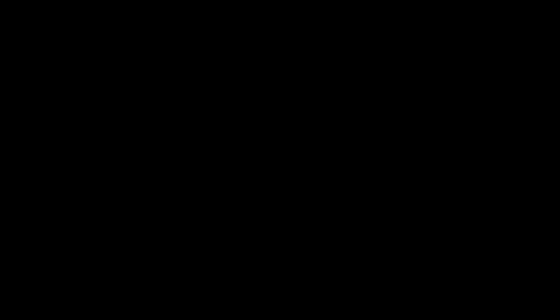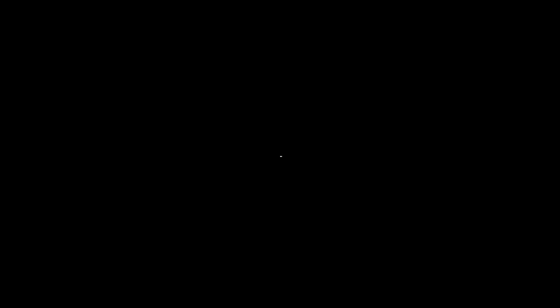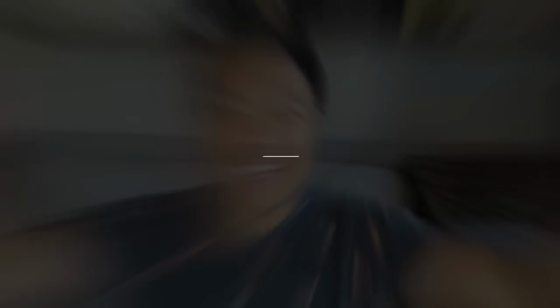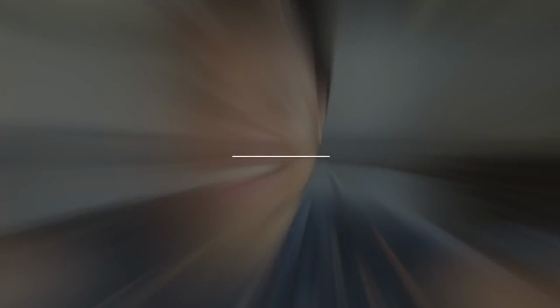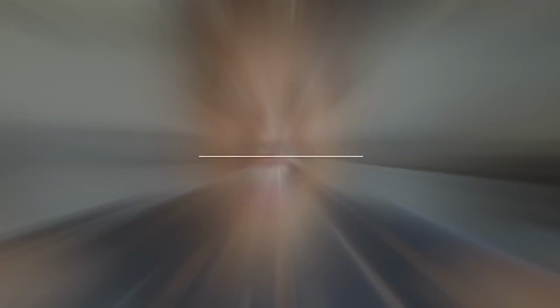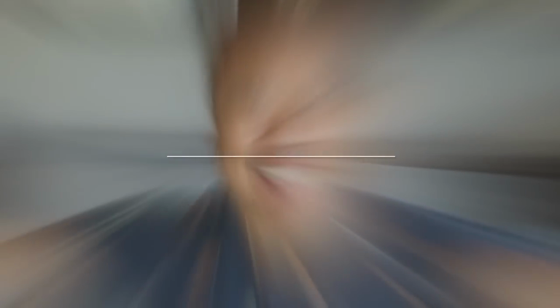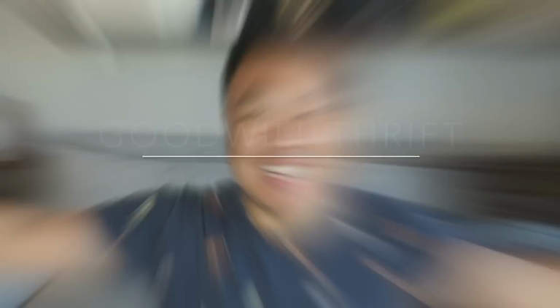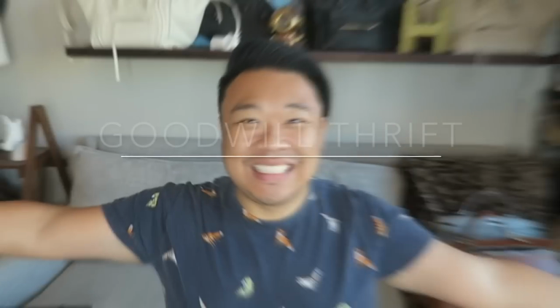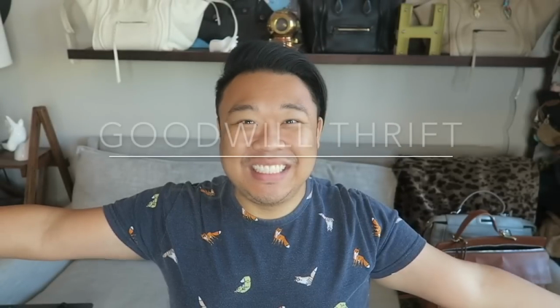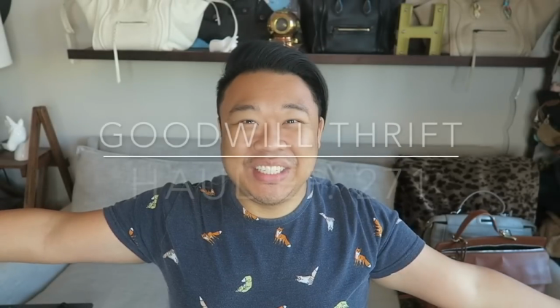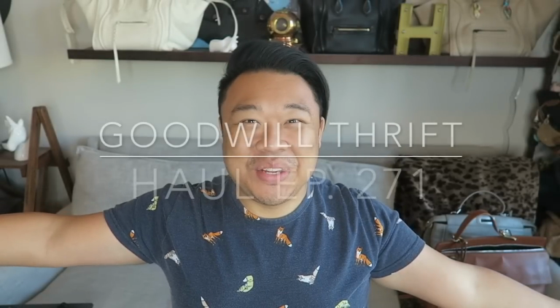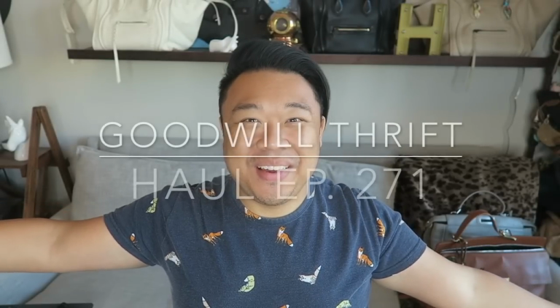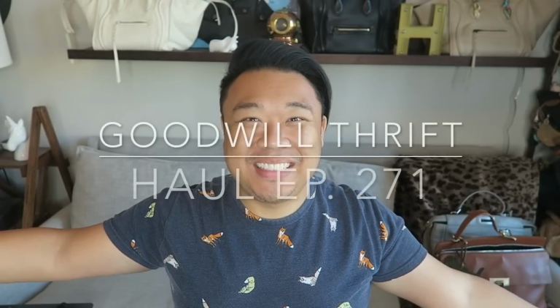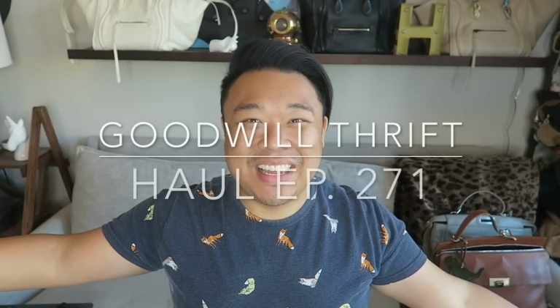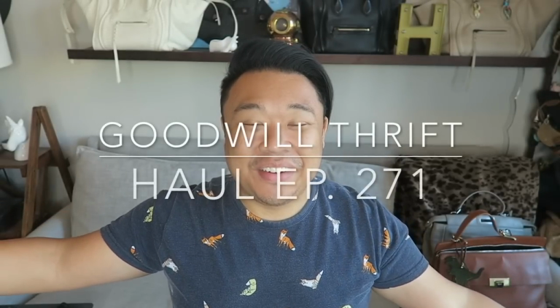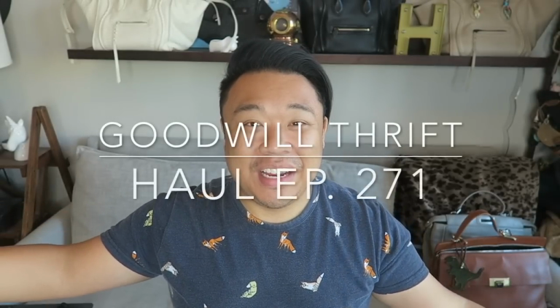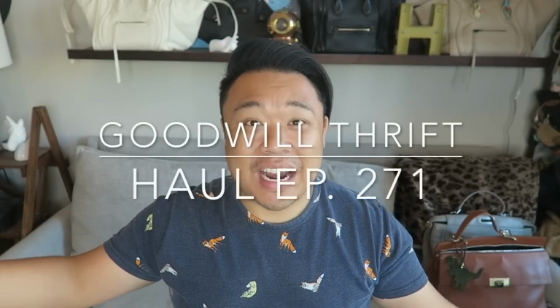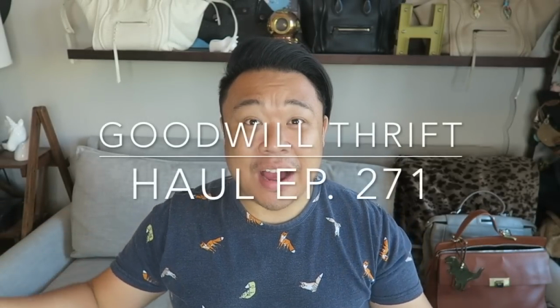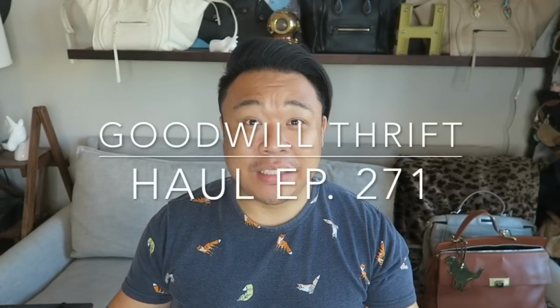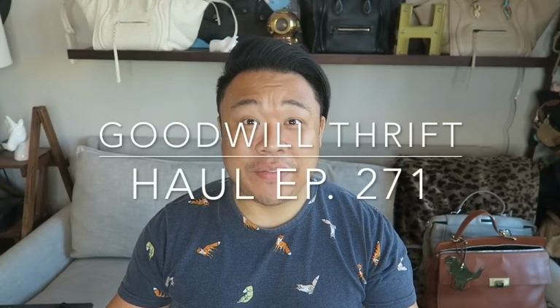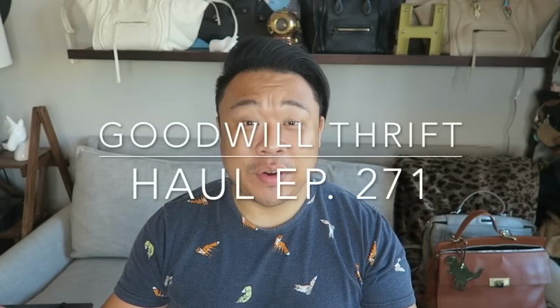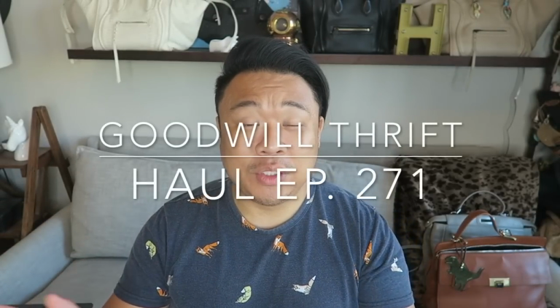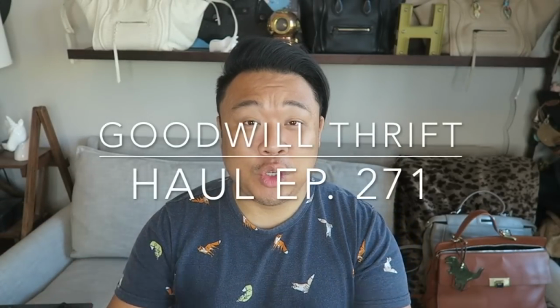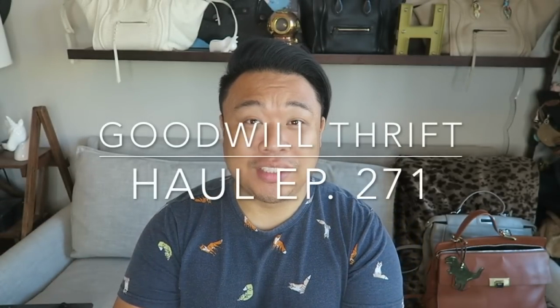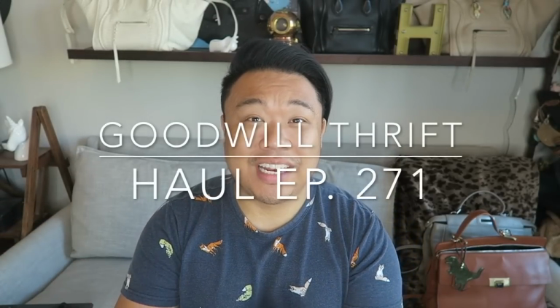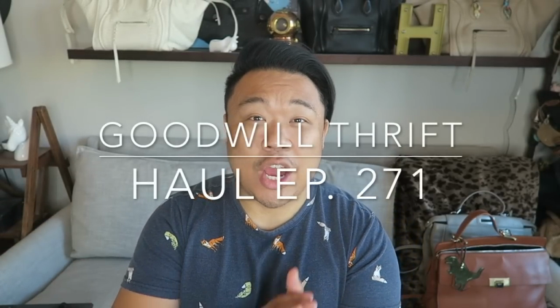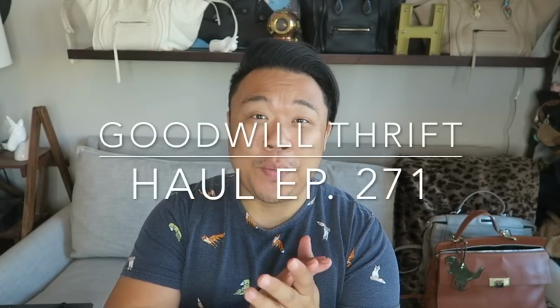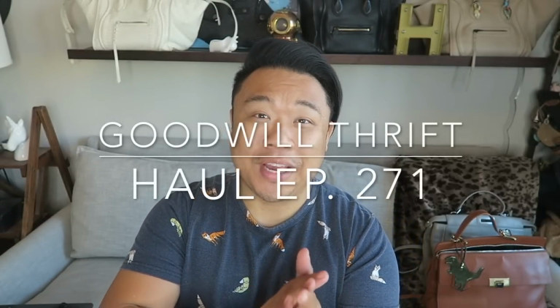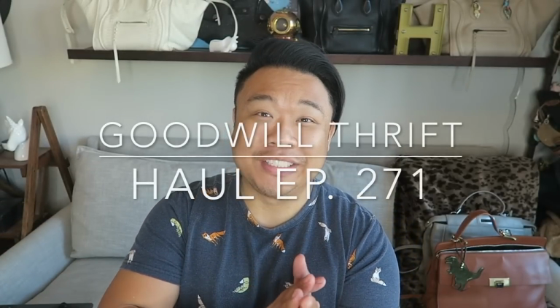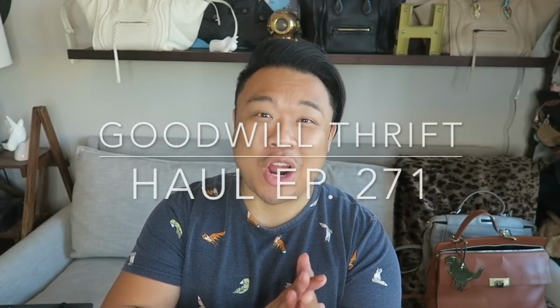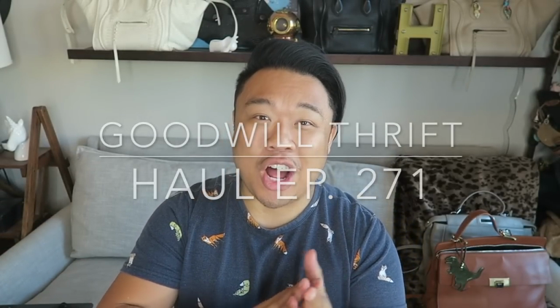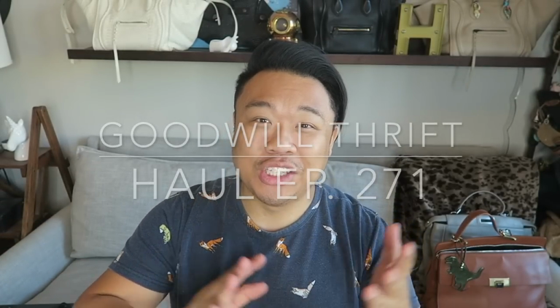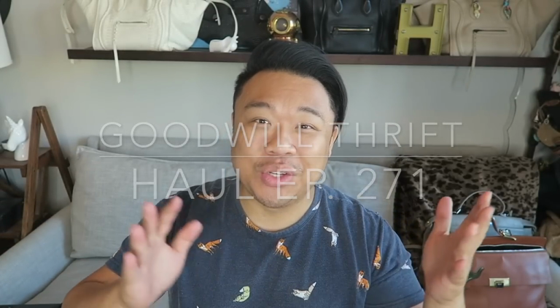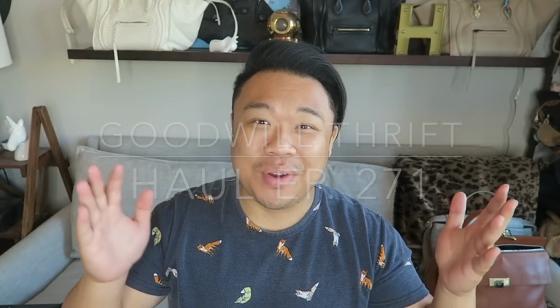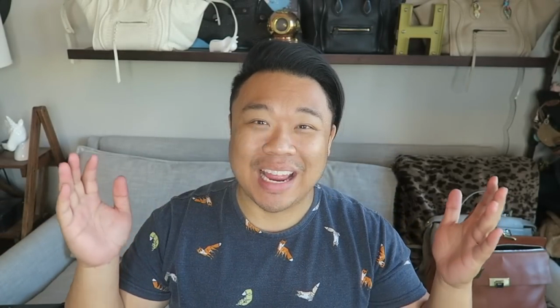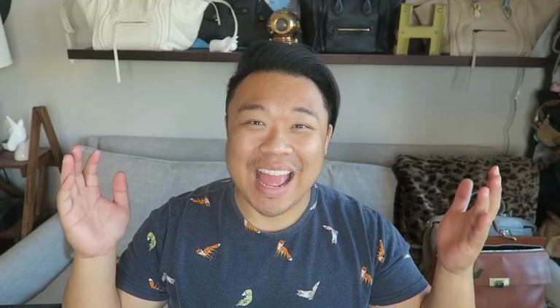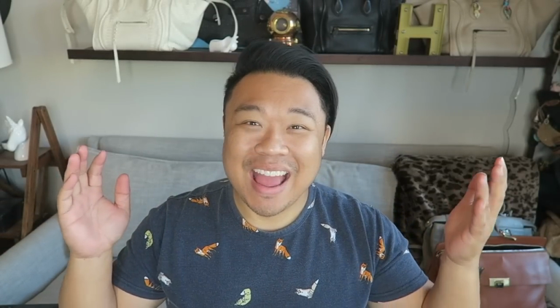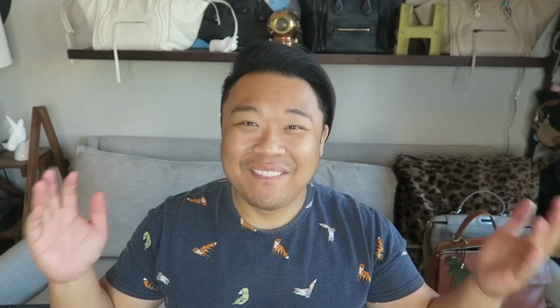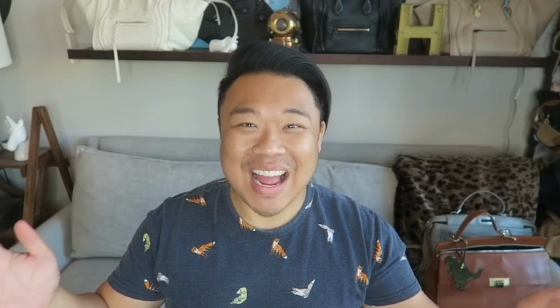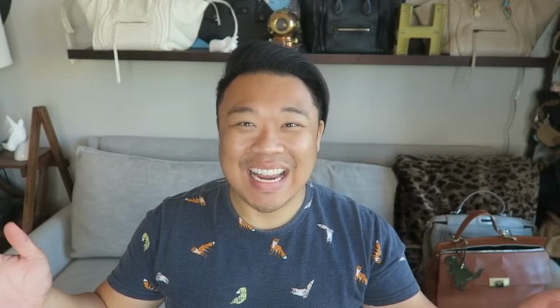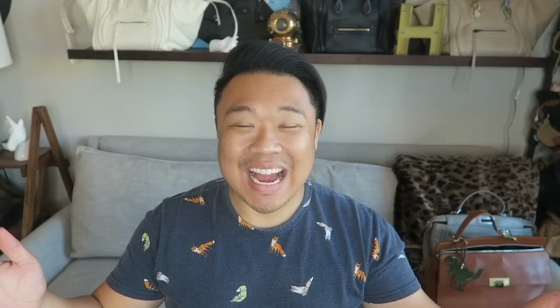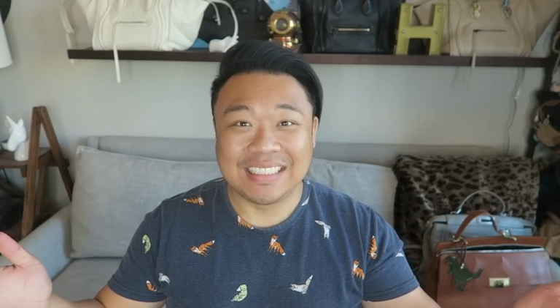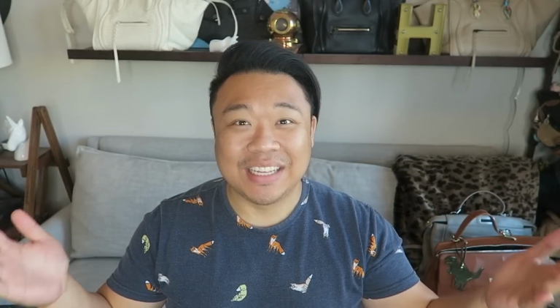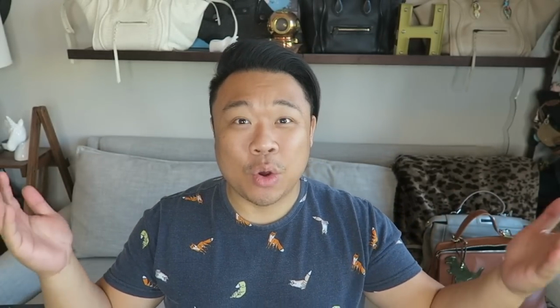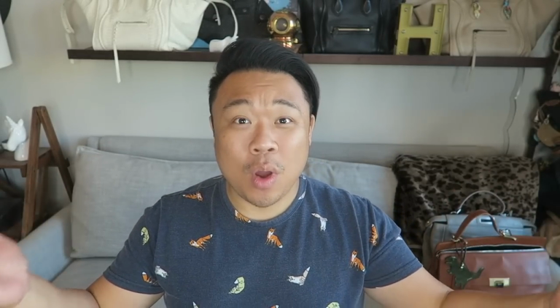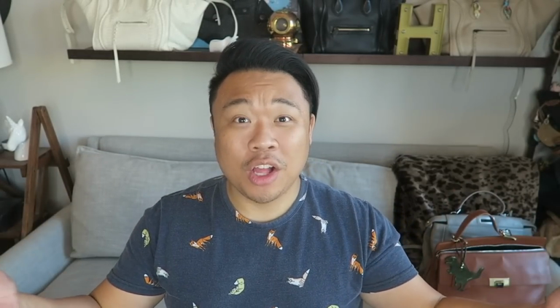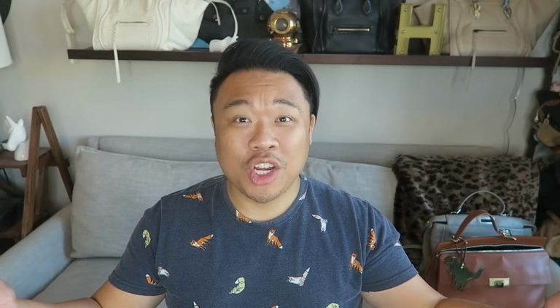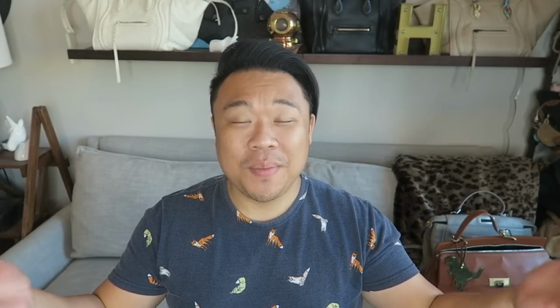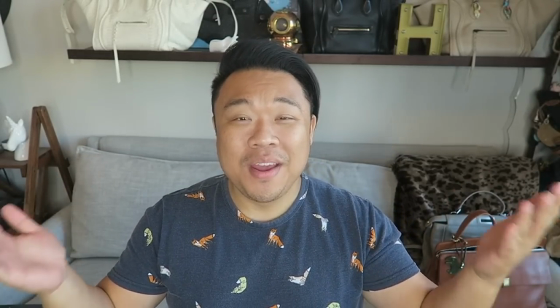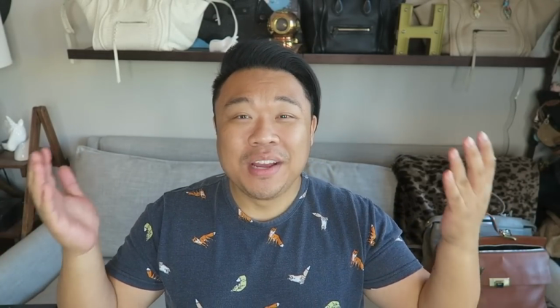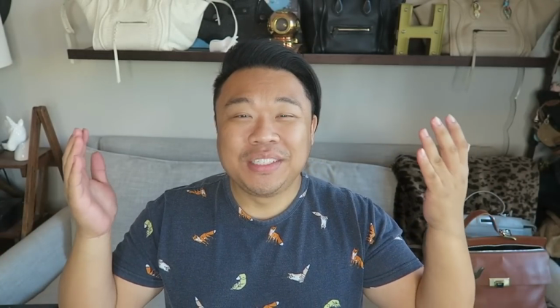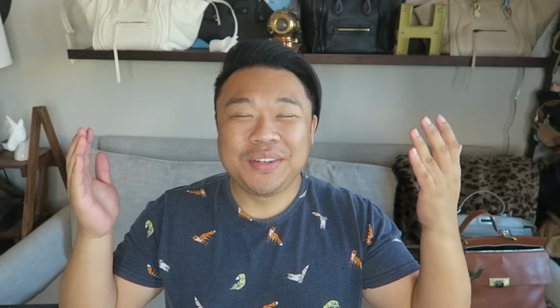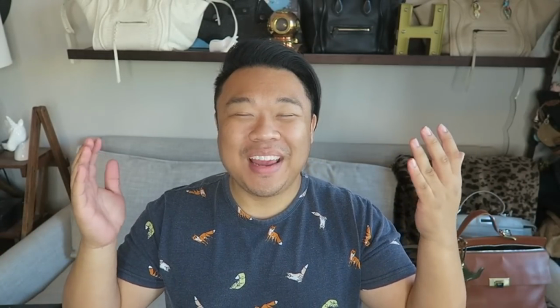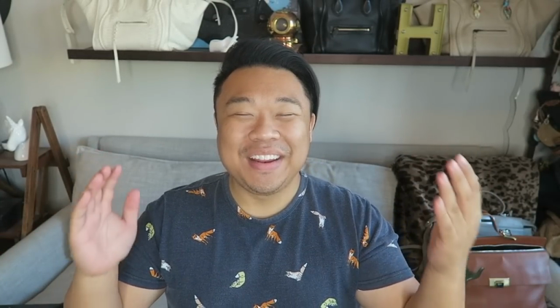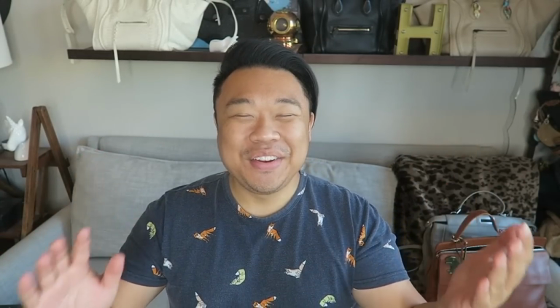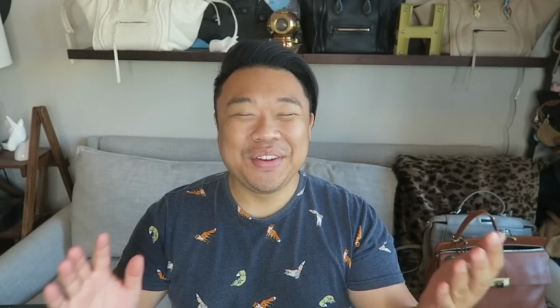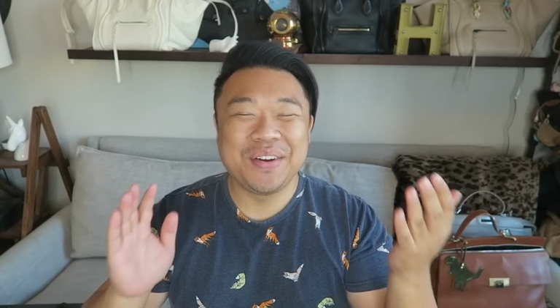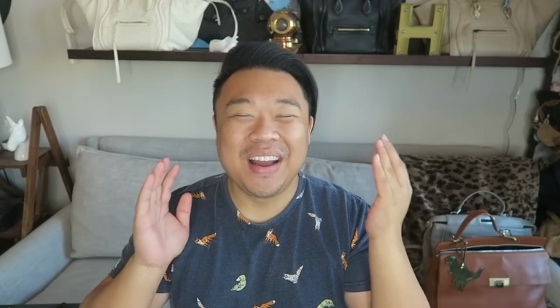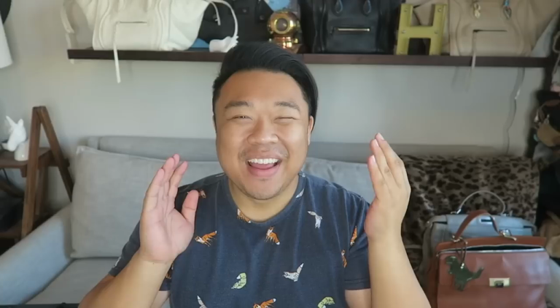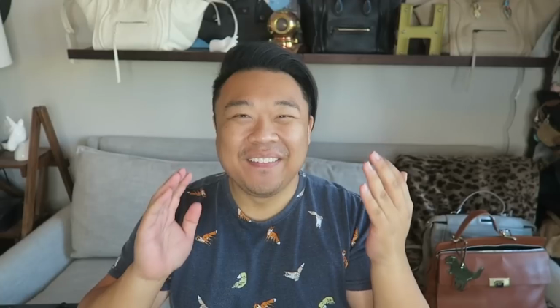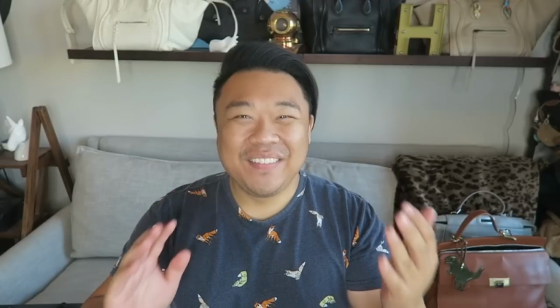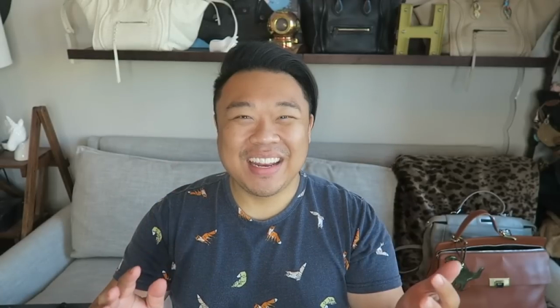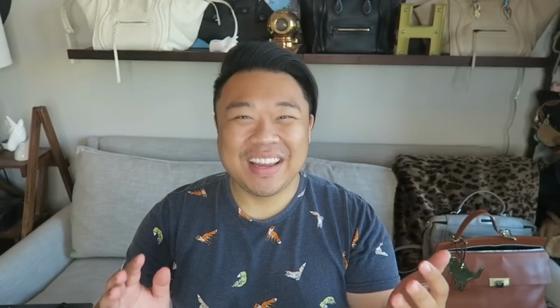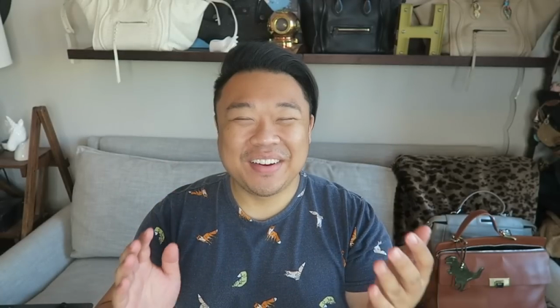Greetings, salutations, YouTube. It's Hadrian here. How's everyone doing today? Hope you guys are all doing fantastic. Welcome to a new video.